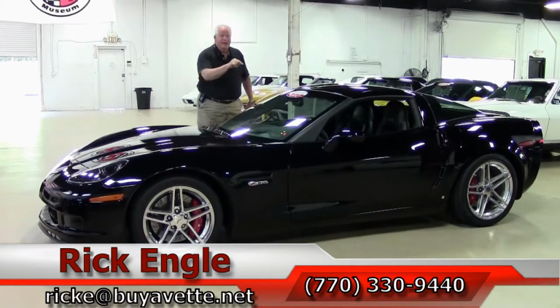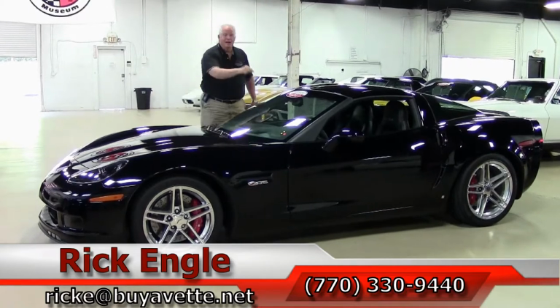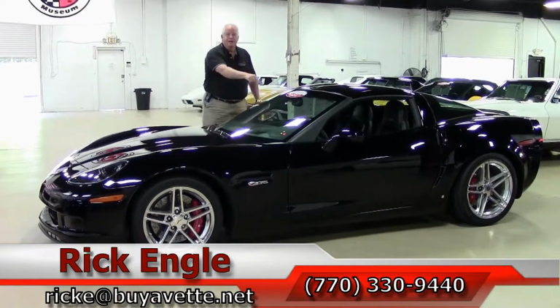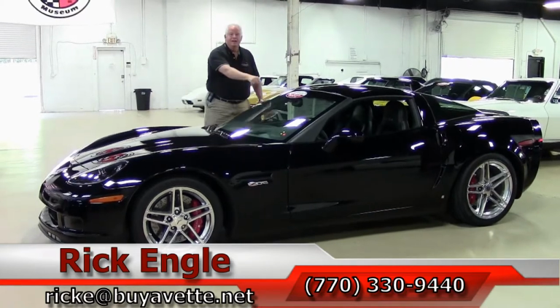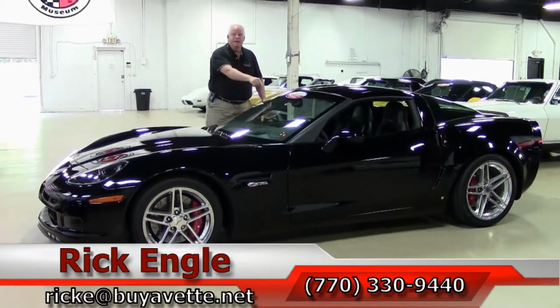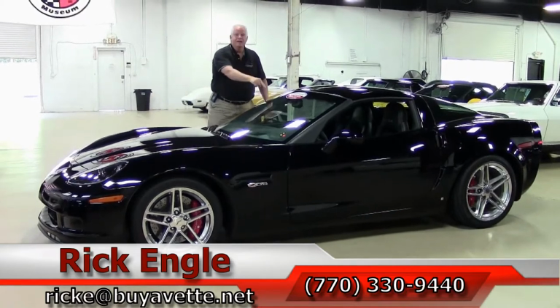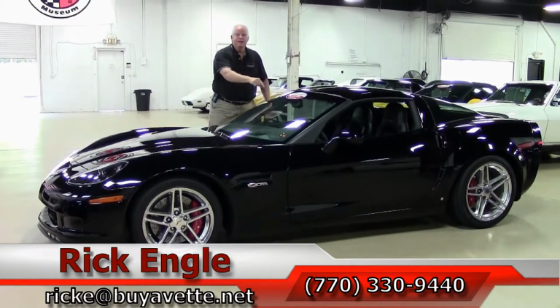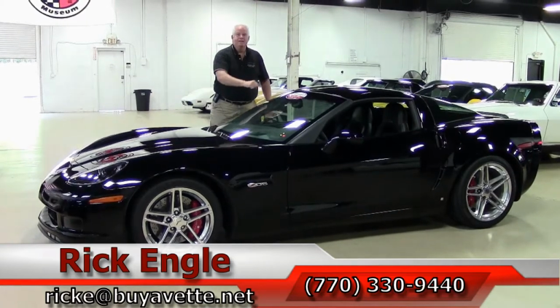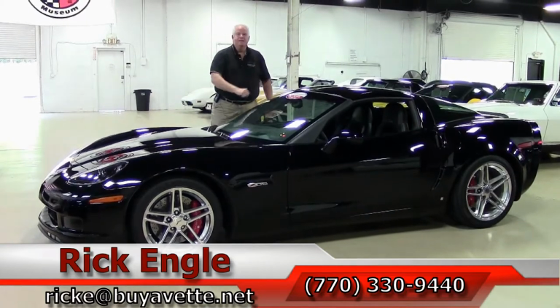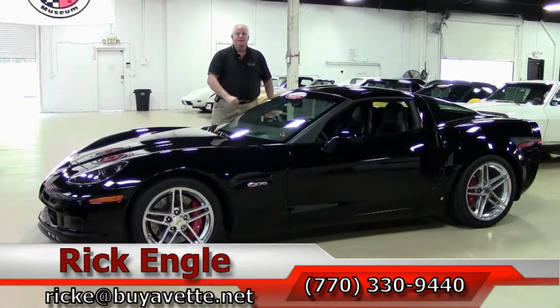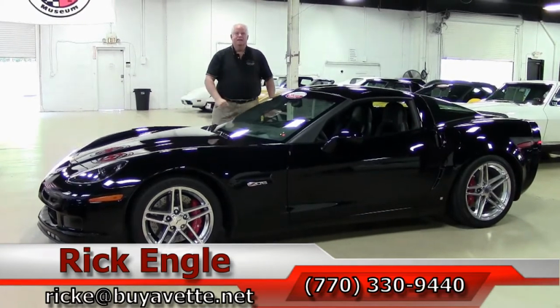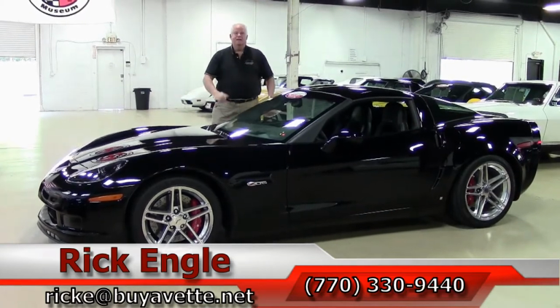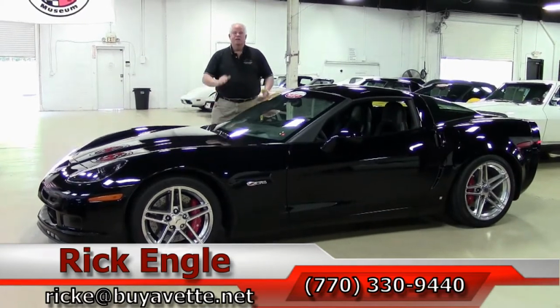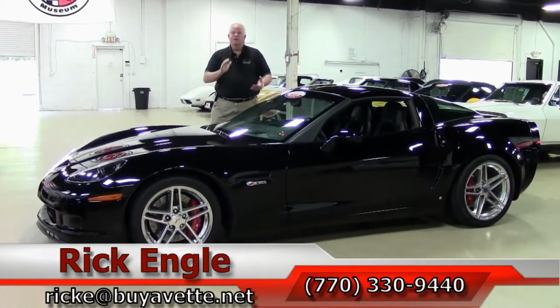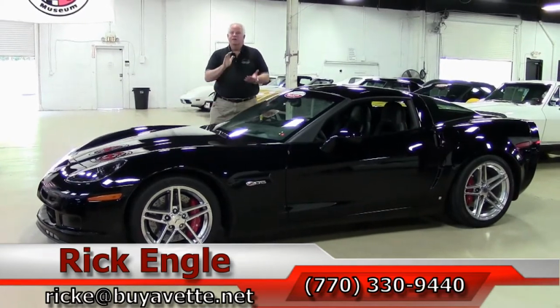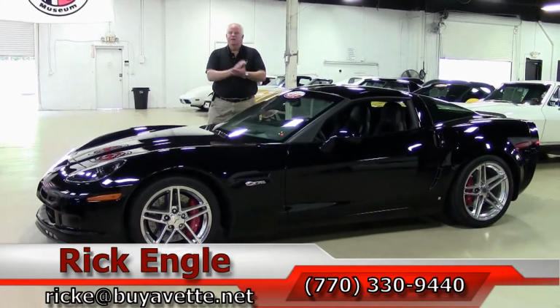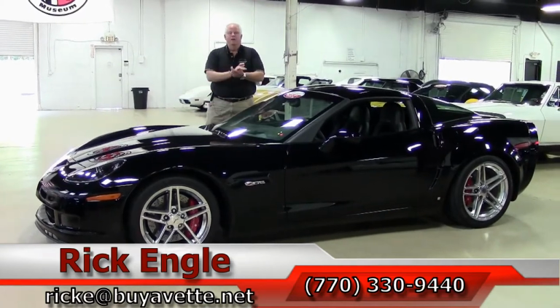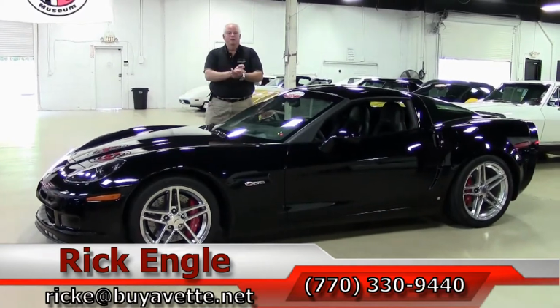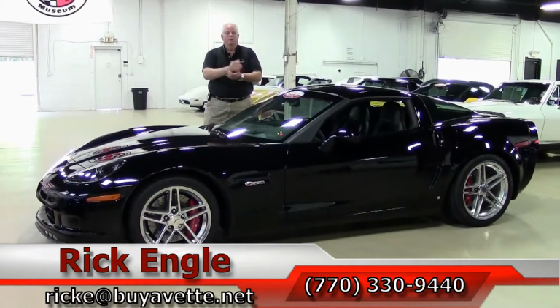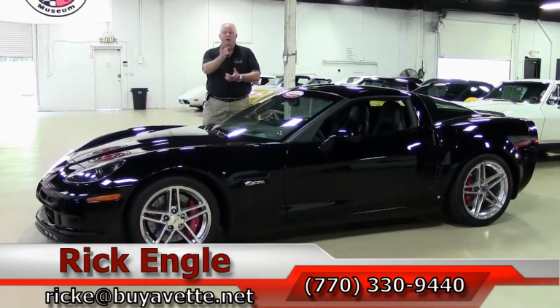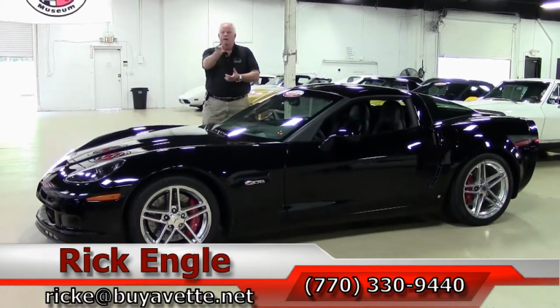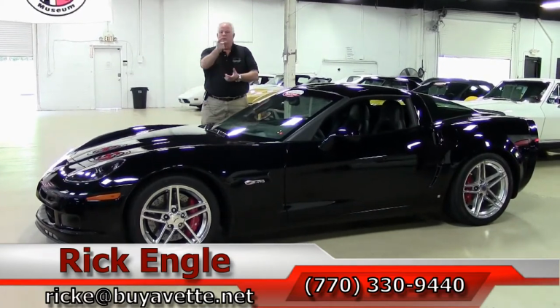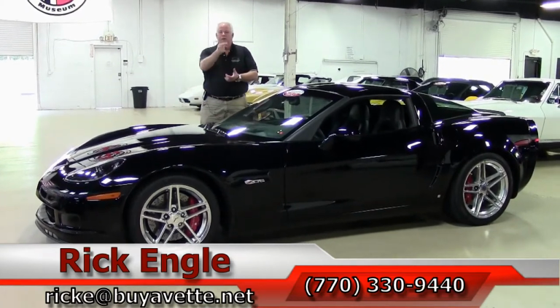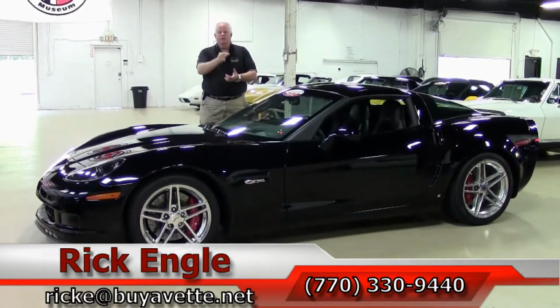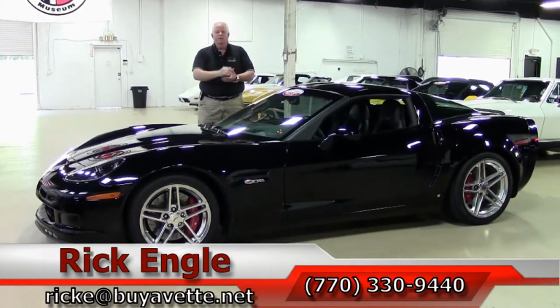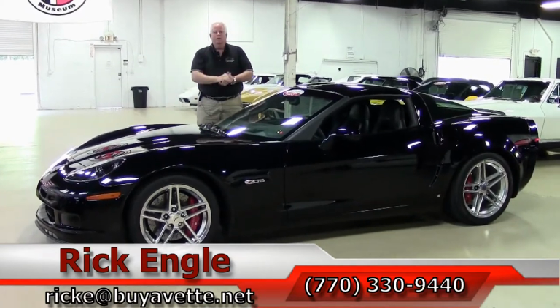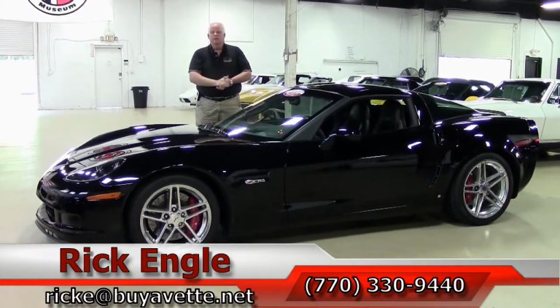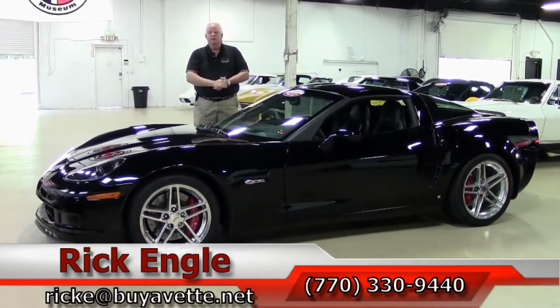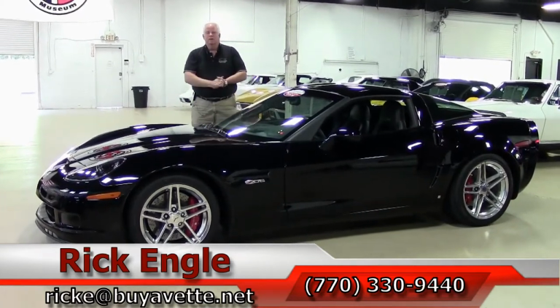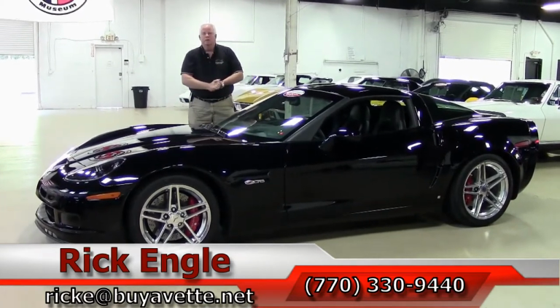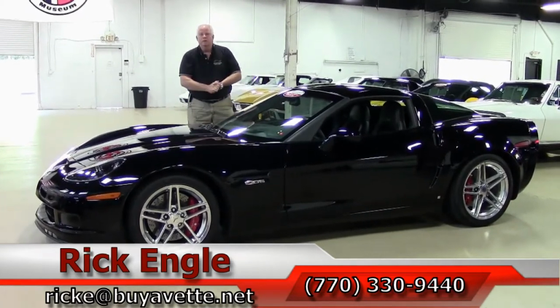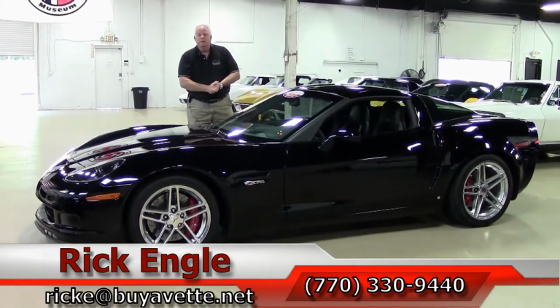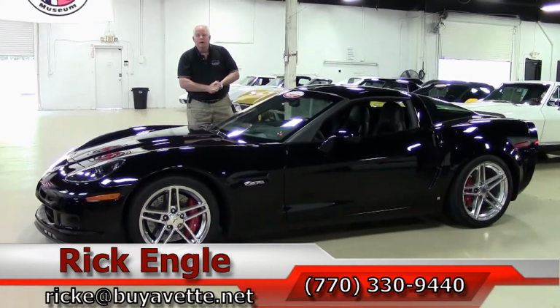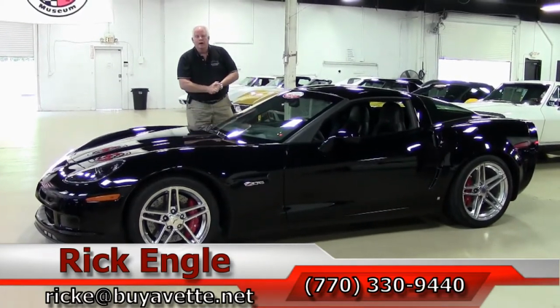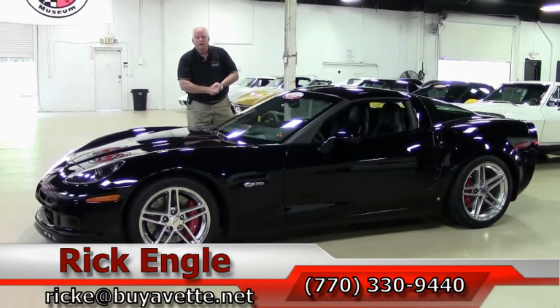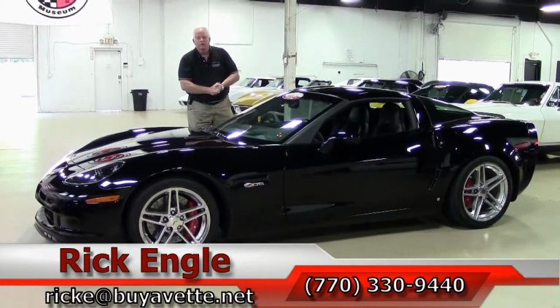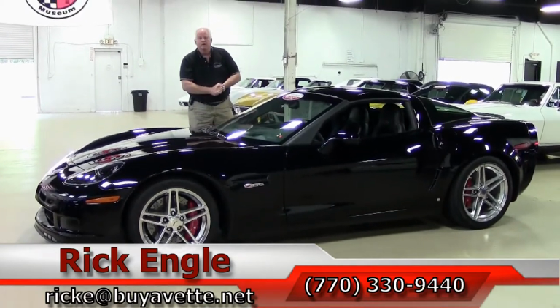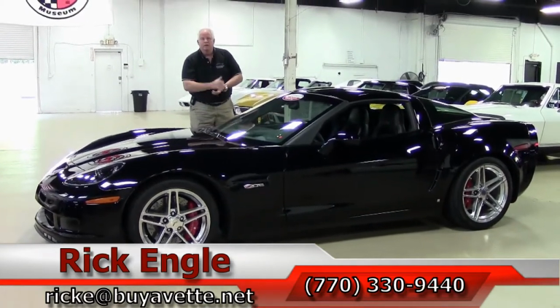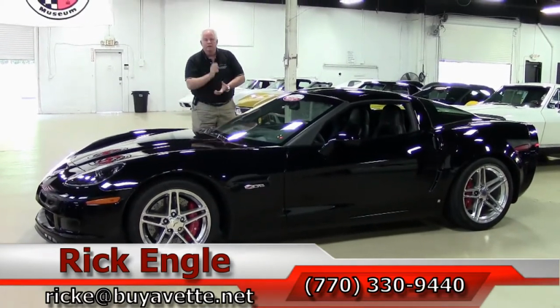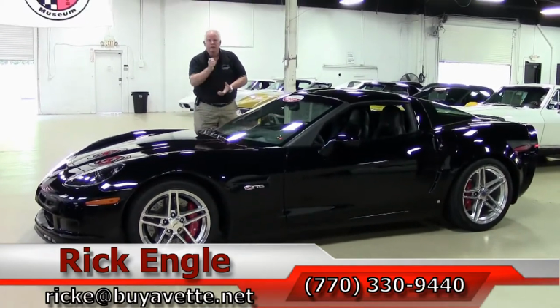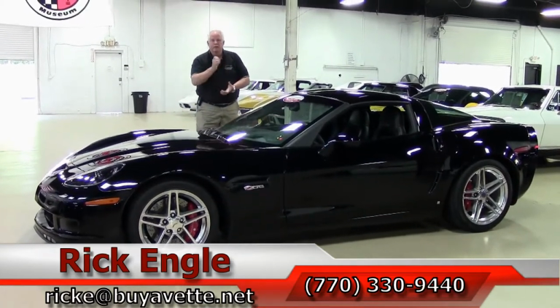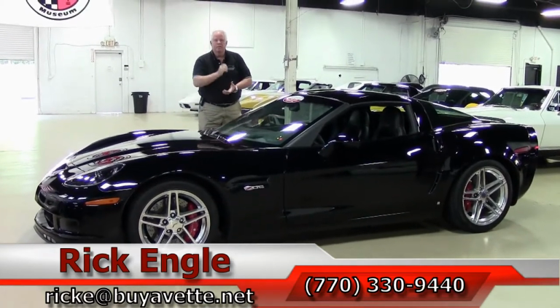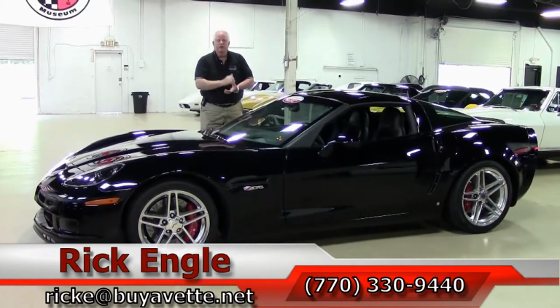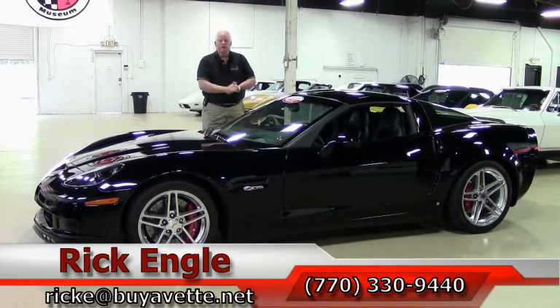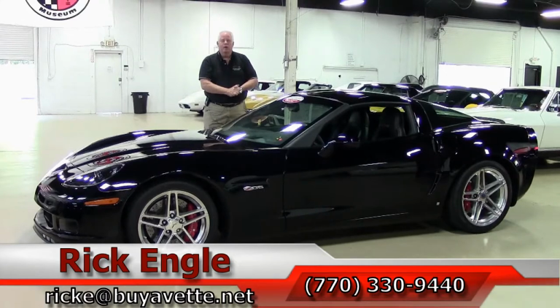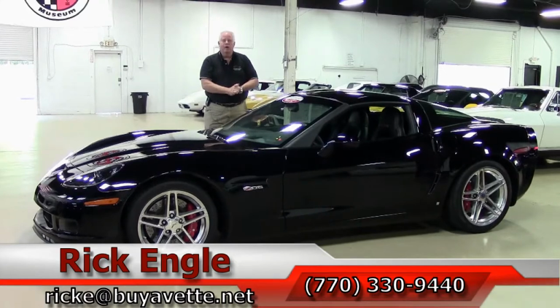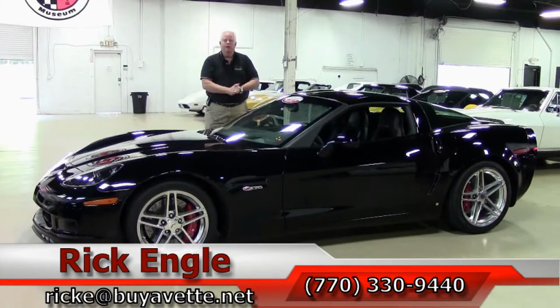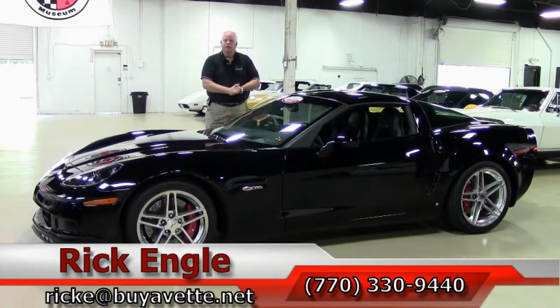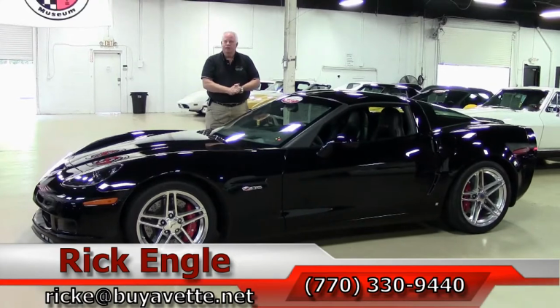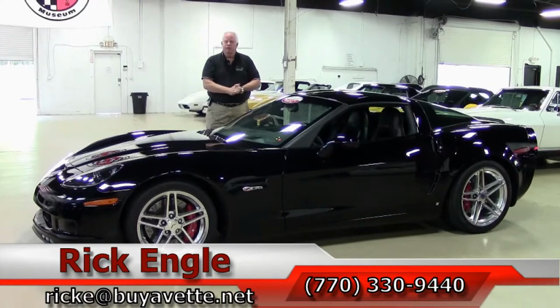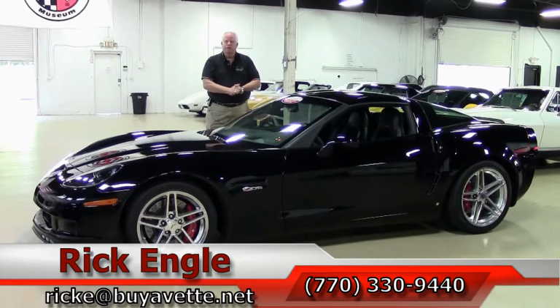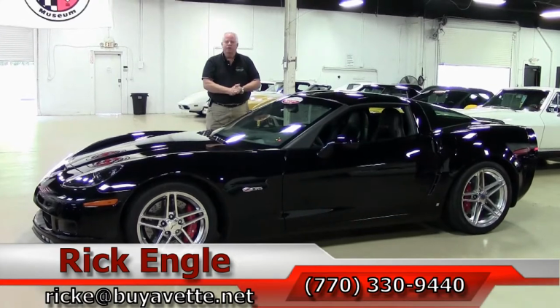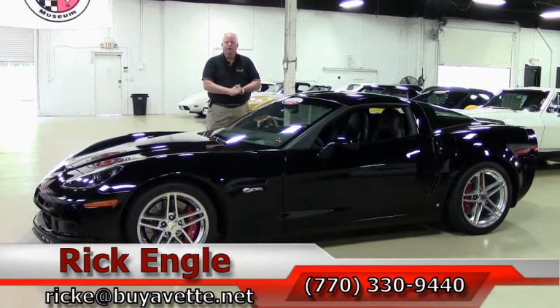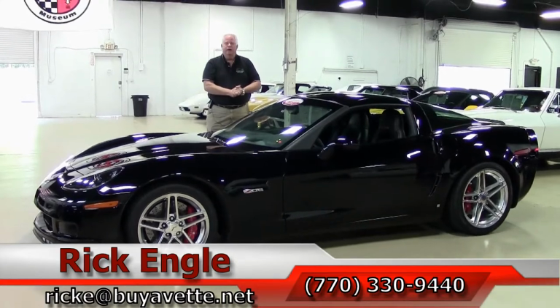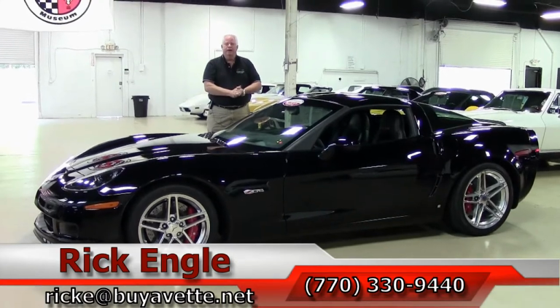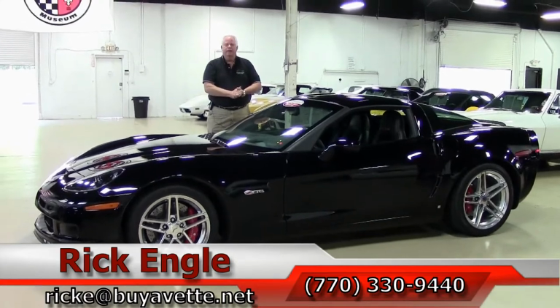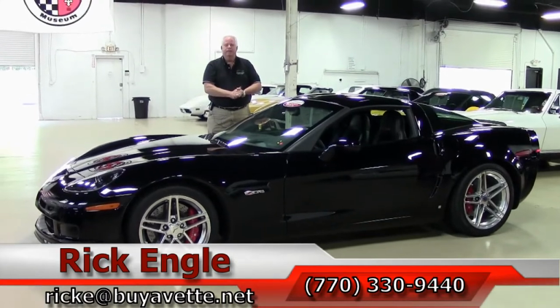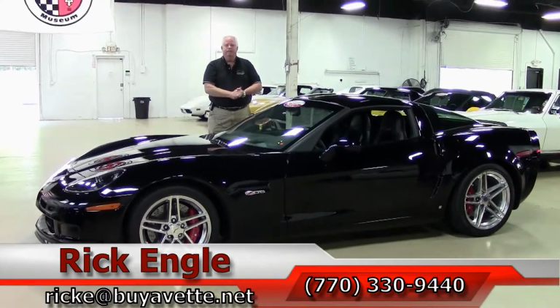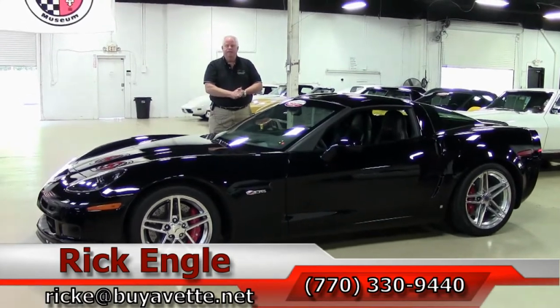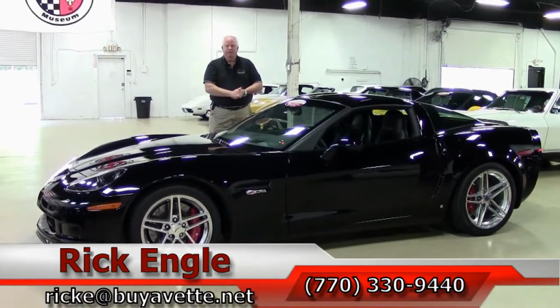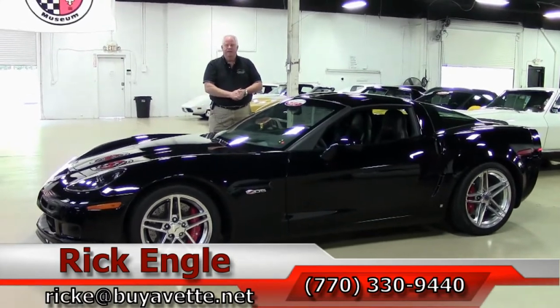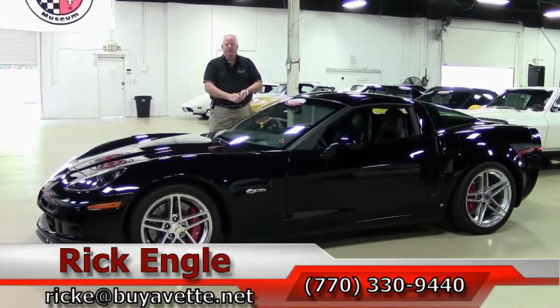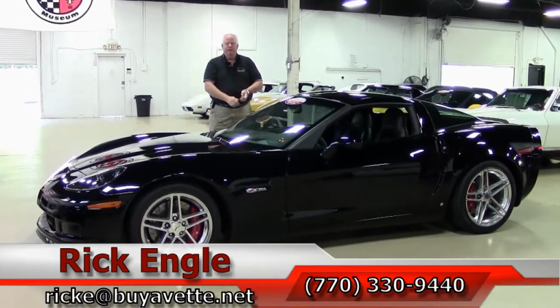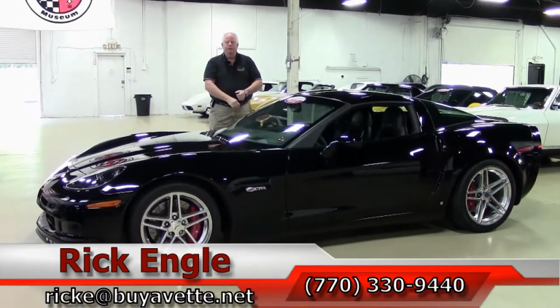I've got the keys in the ignition, ready to put this in your garage. Give me a call and enjoy the ride. Thank you.